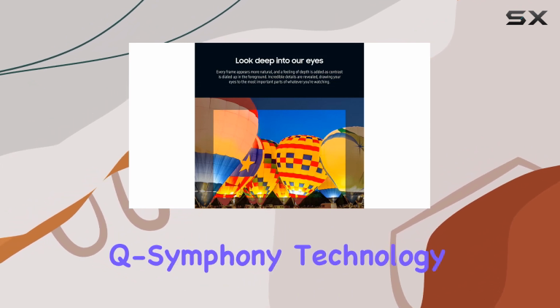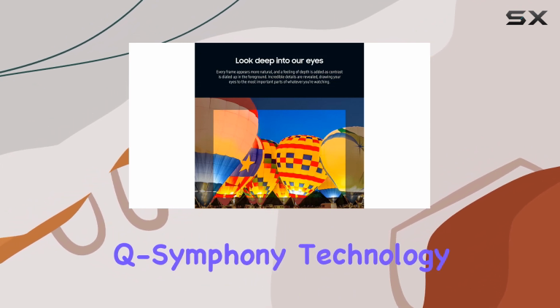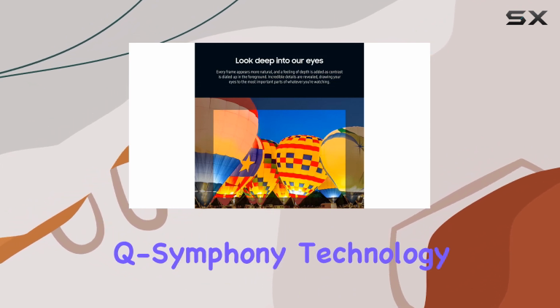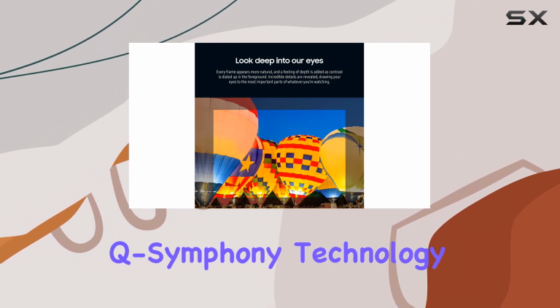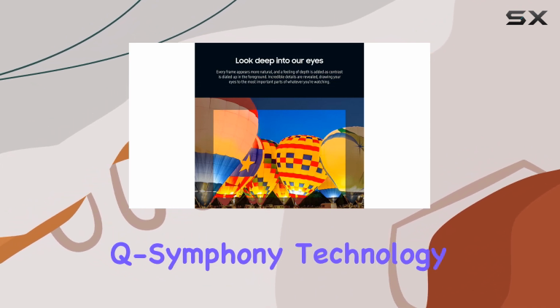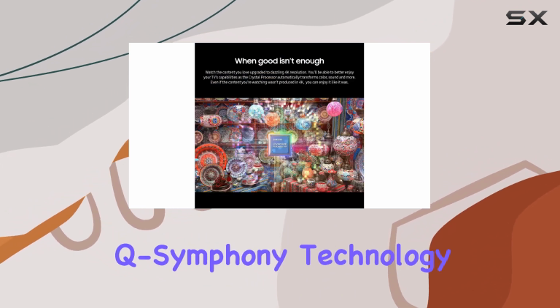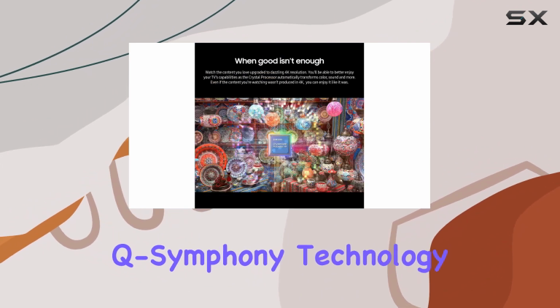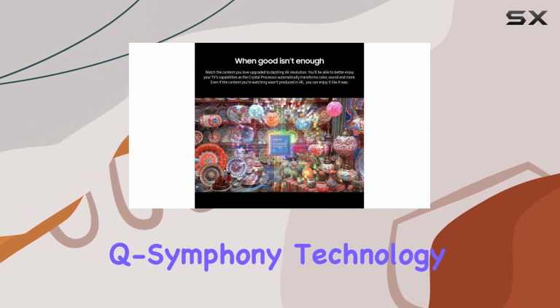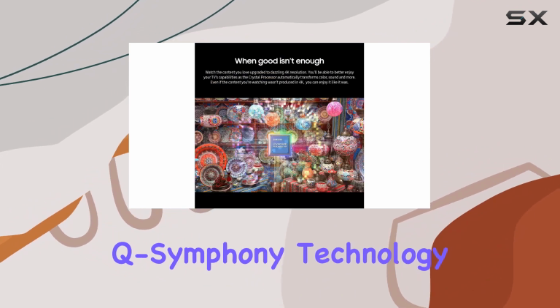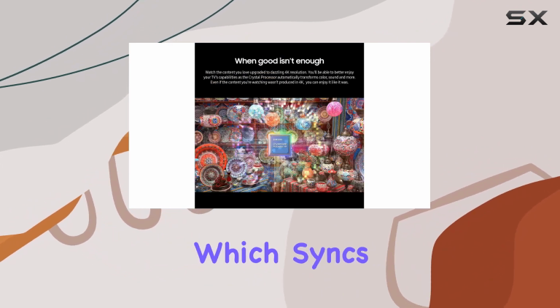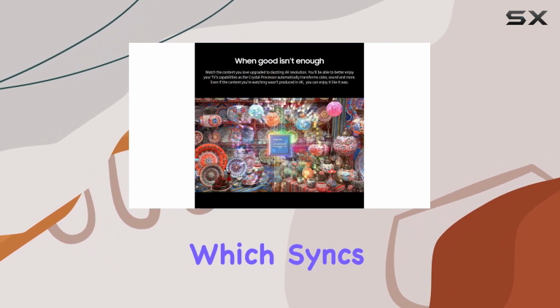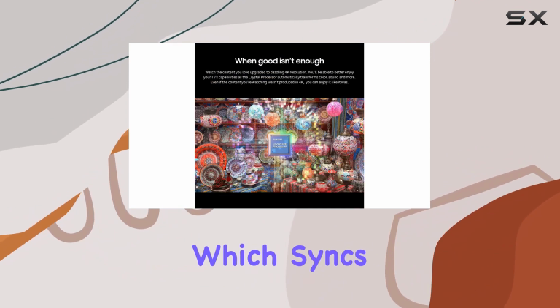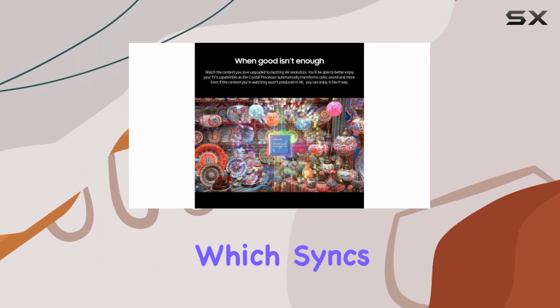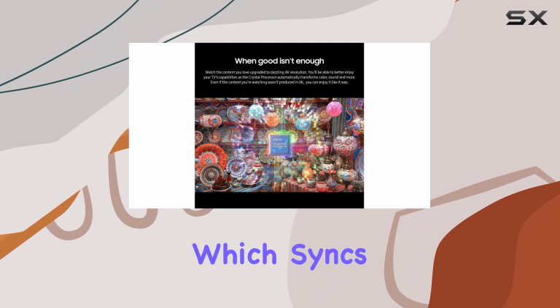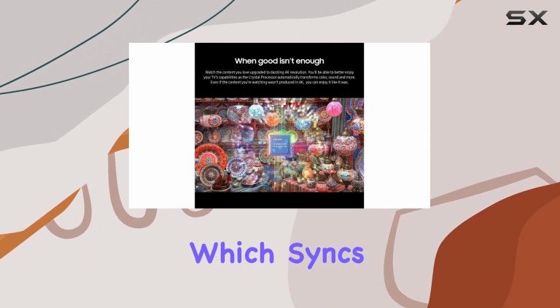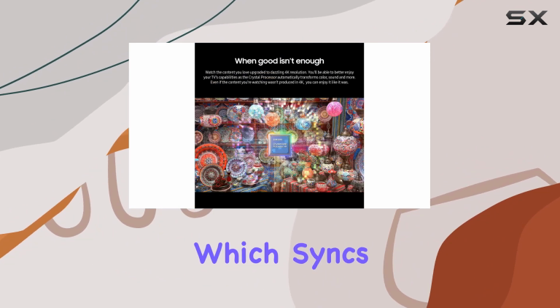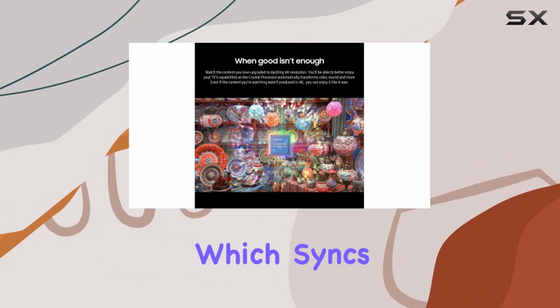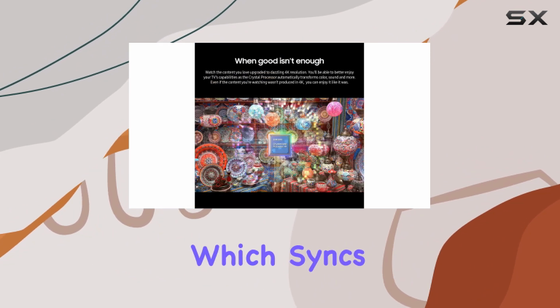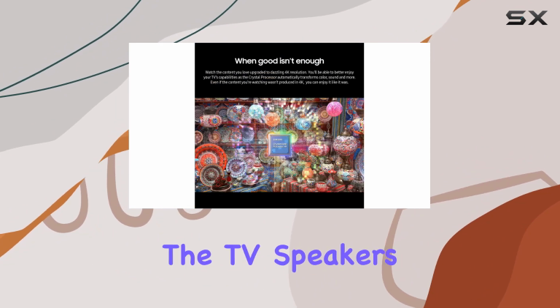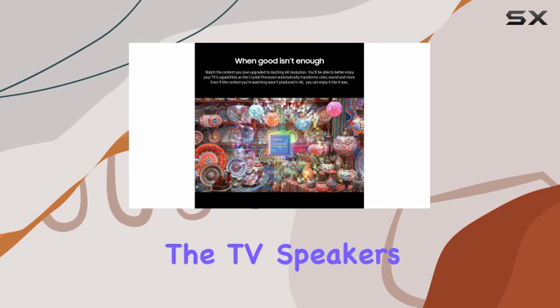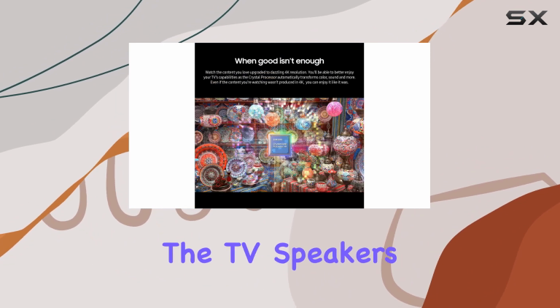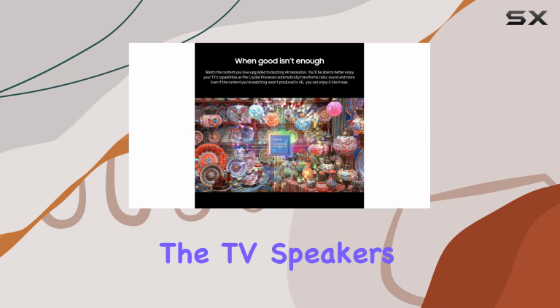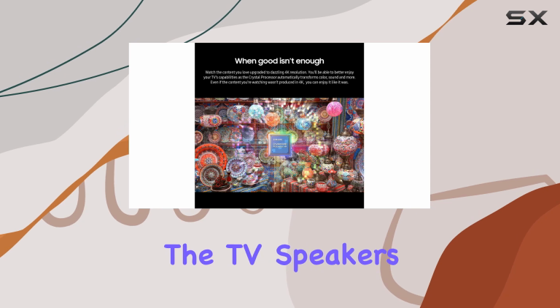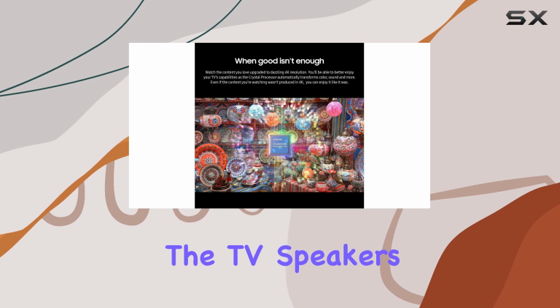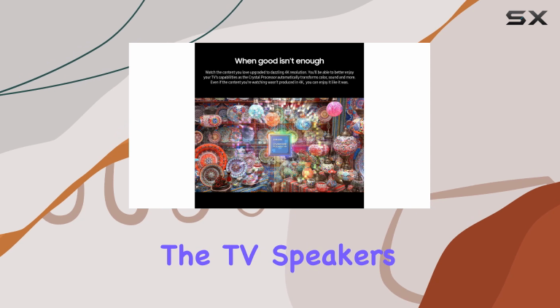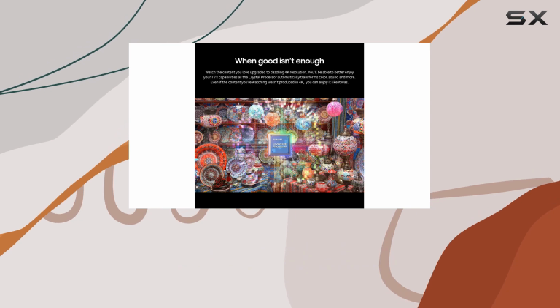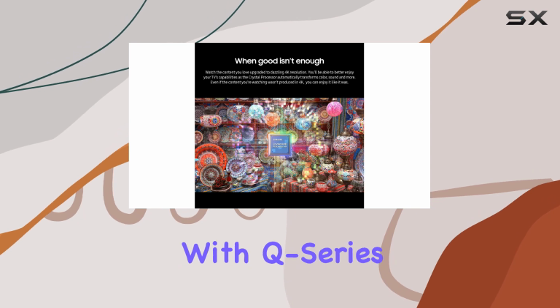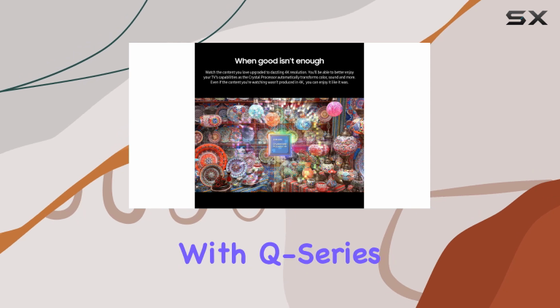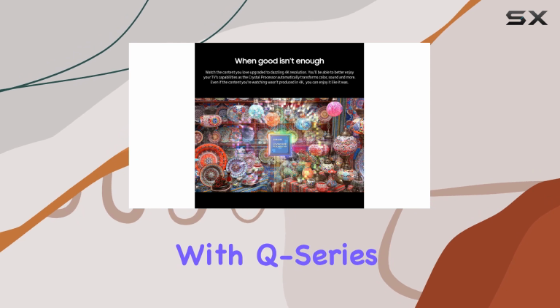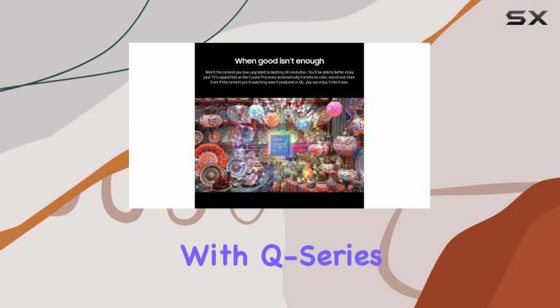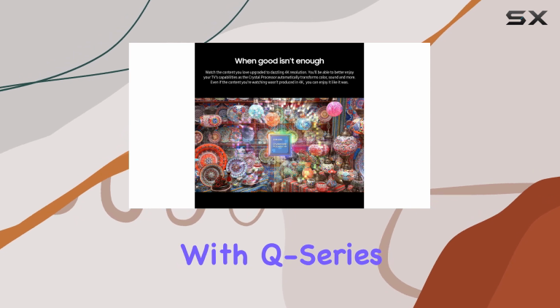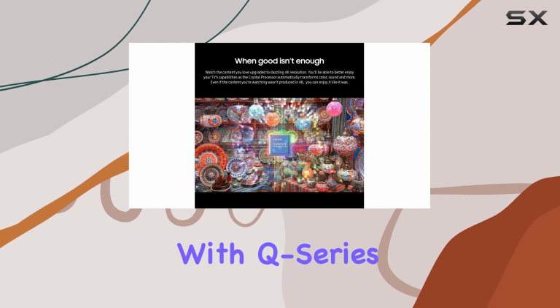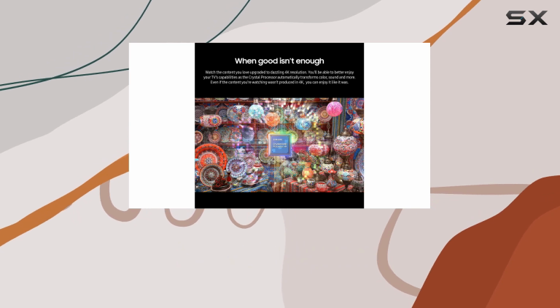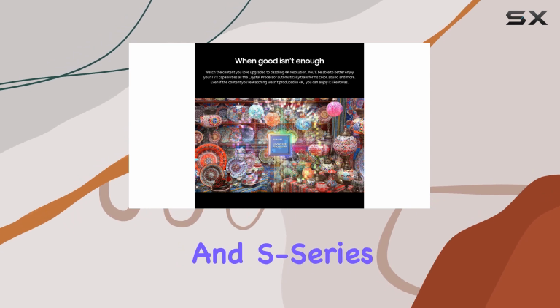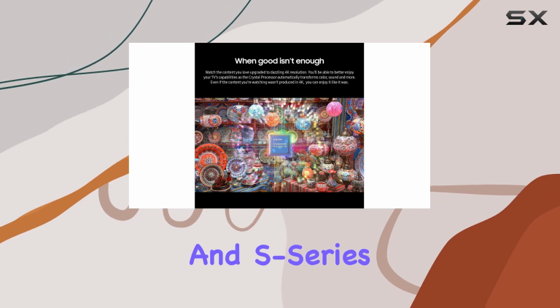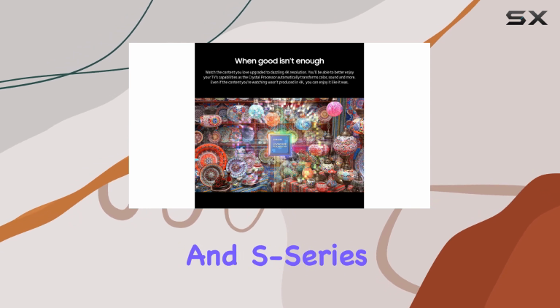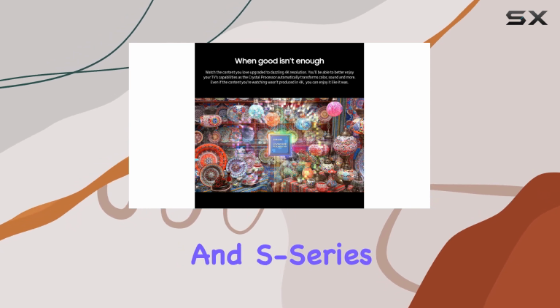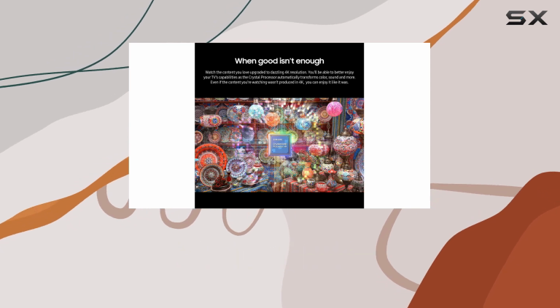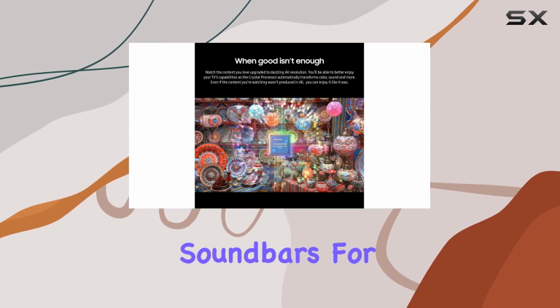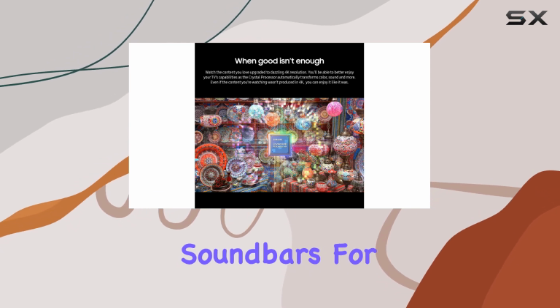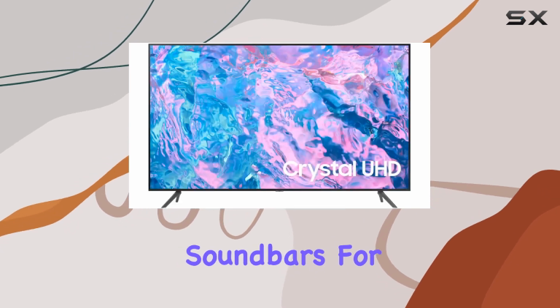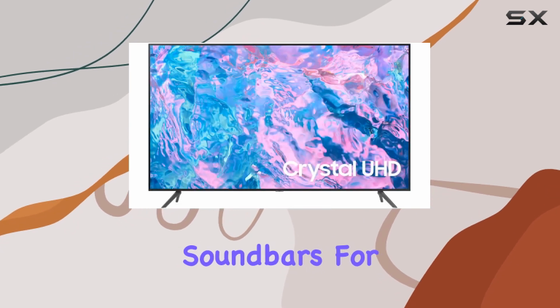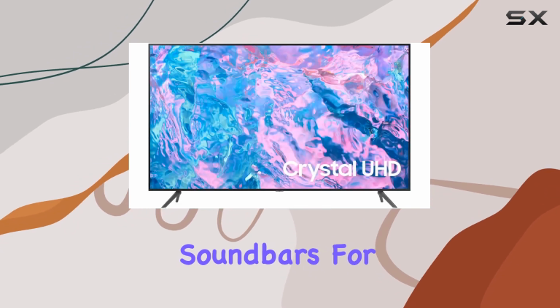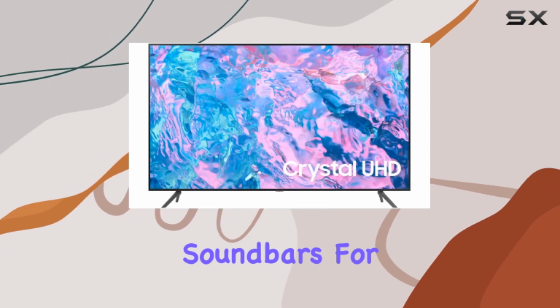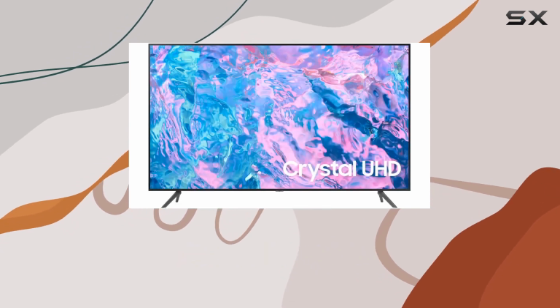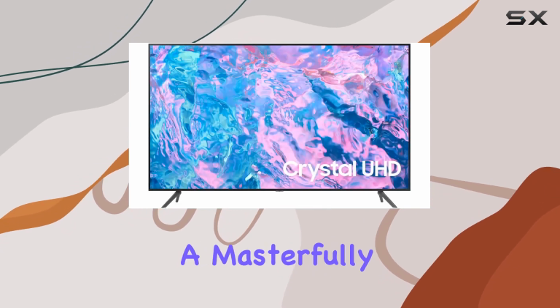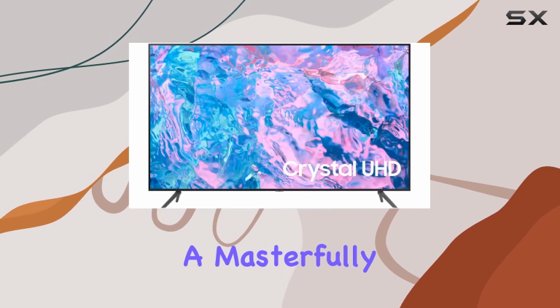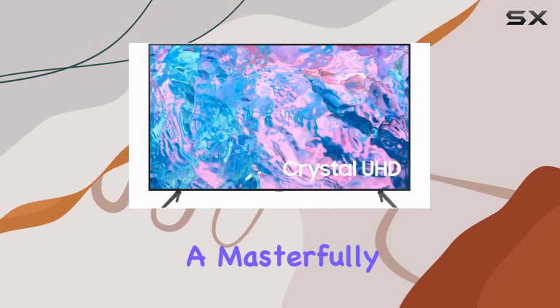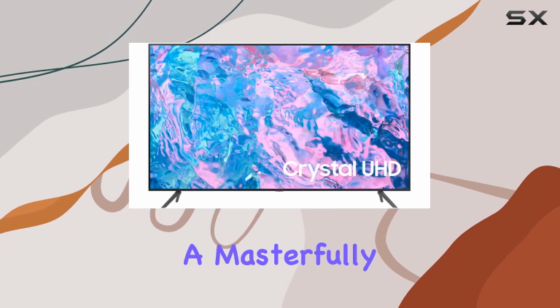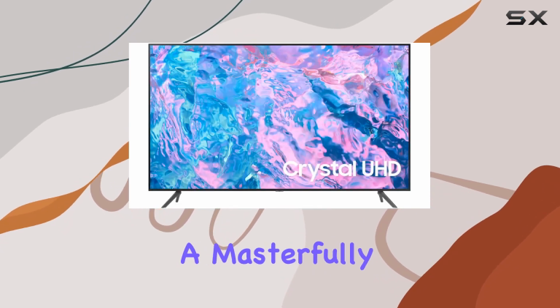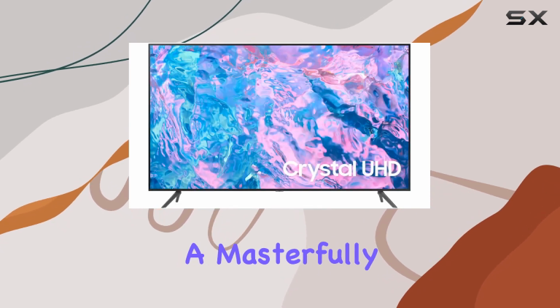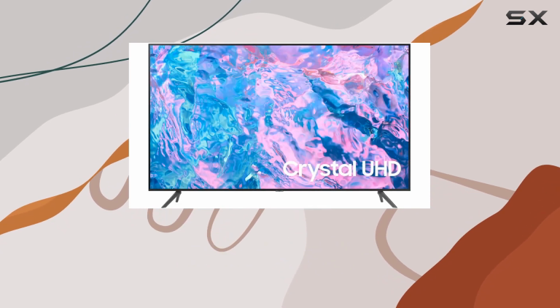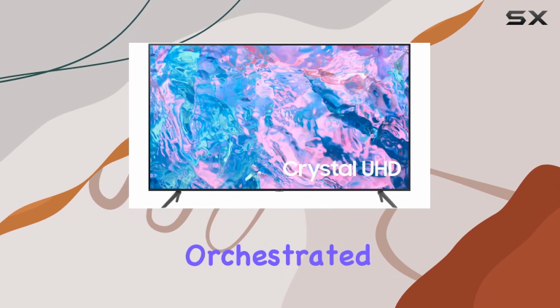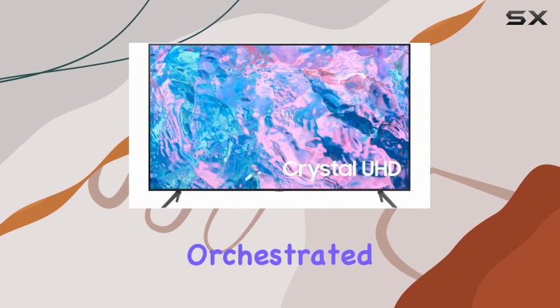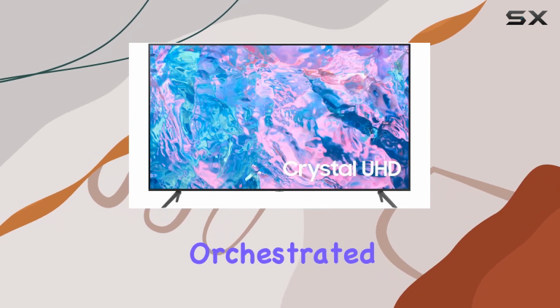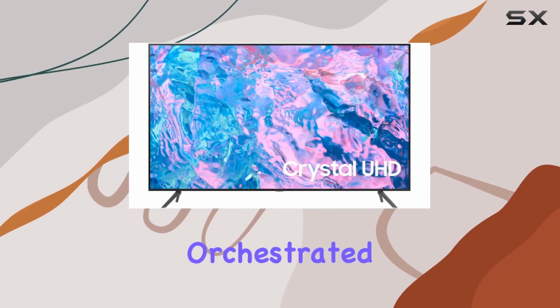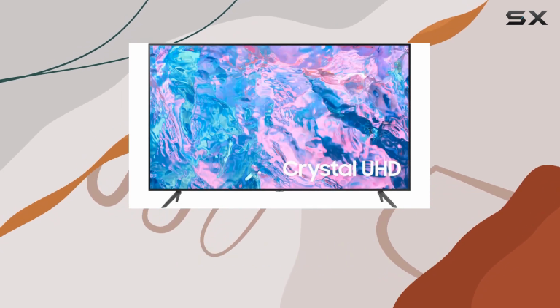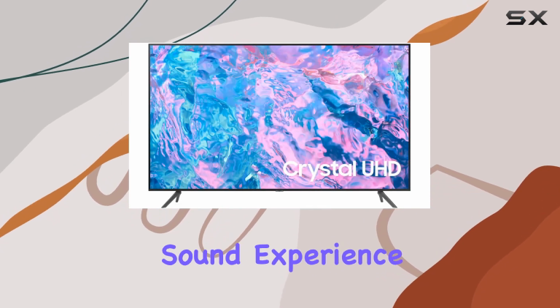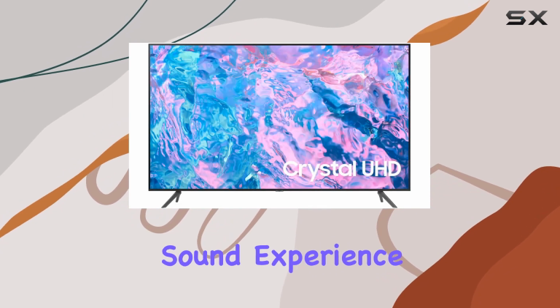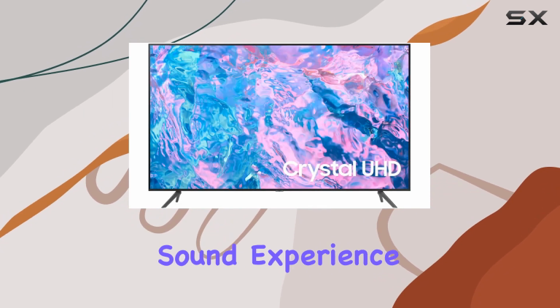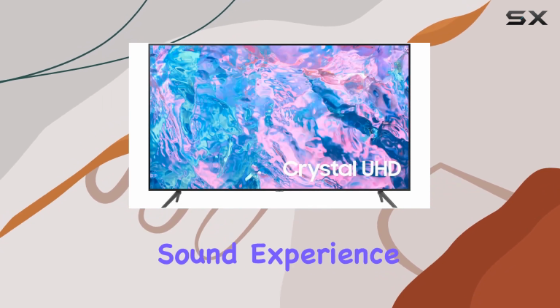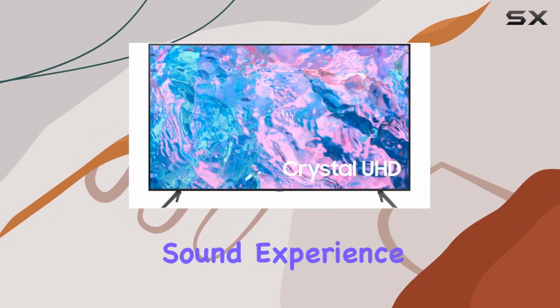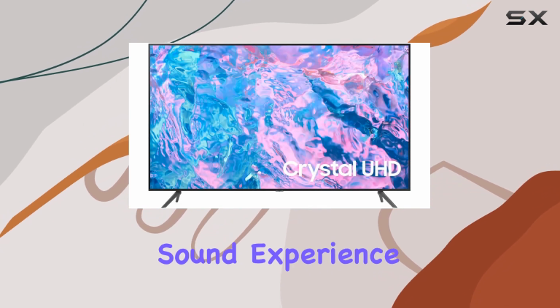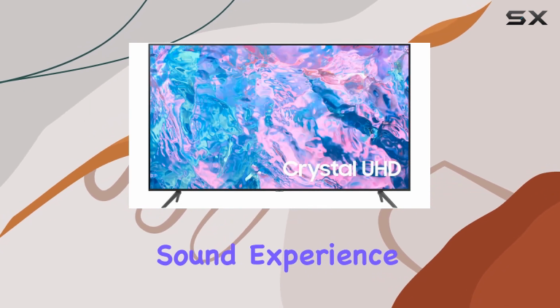One standout feature is the Q Symphony technology, which syncs the TV speakers with Q Series and S Series soundbars for a masterfully orchestrated sound experience.